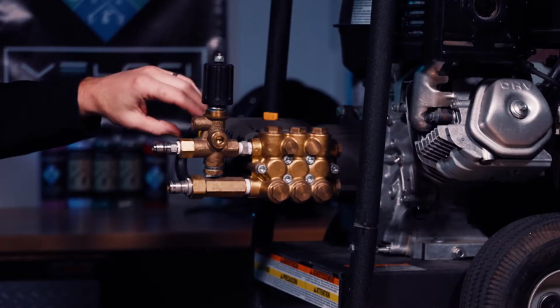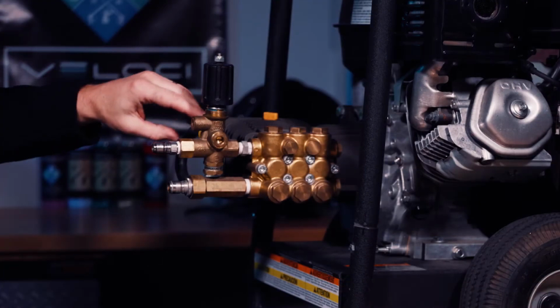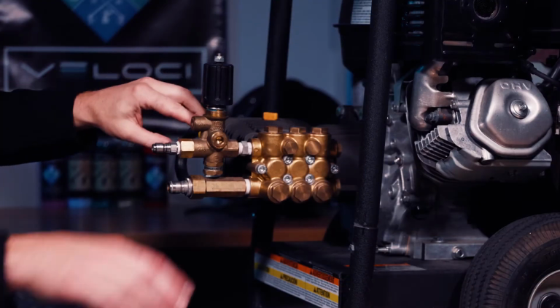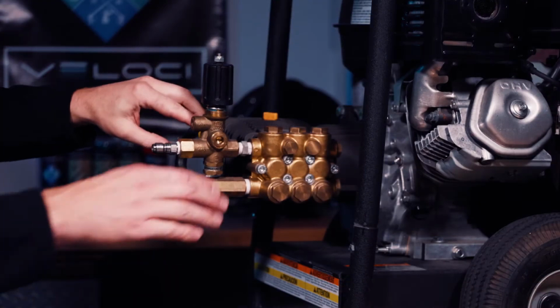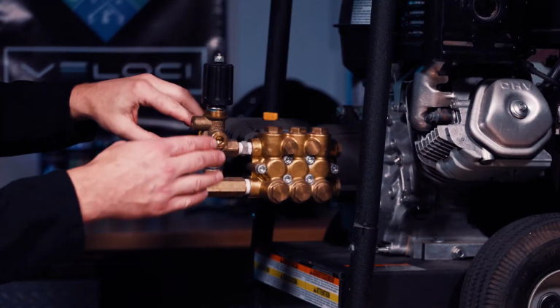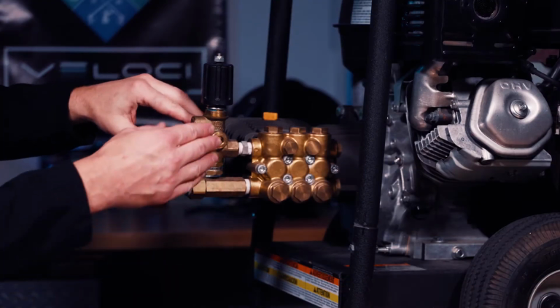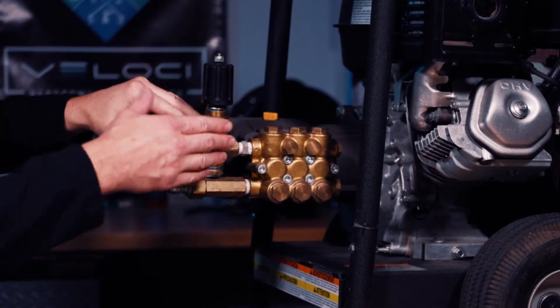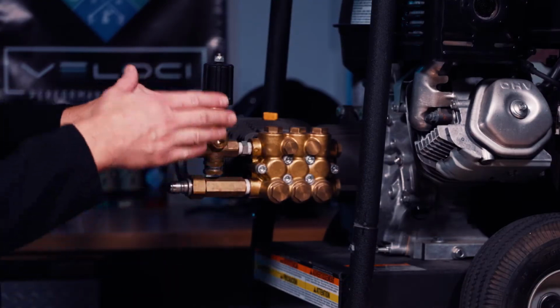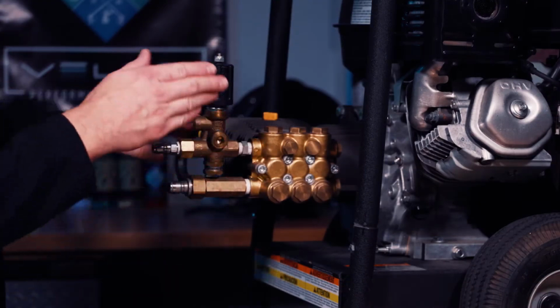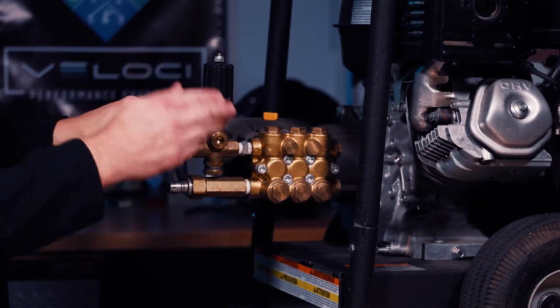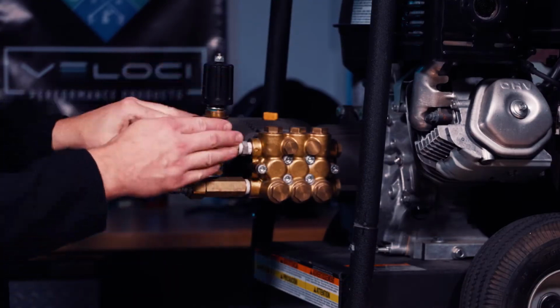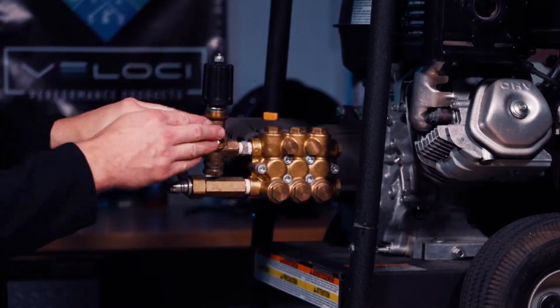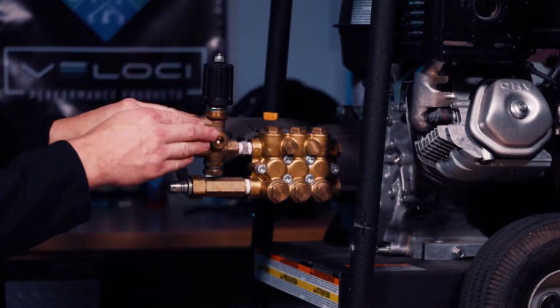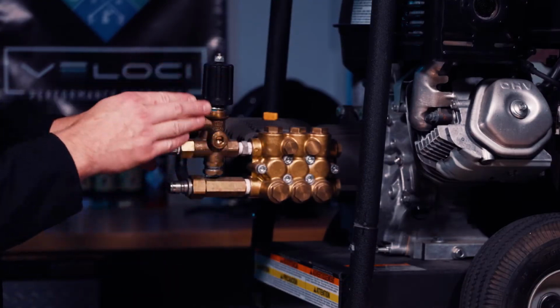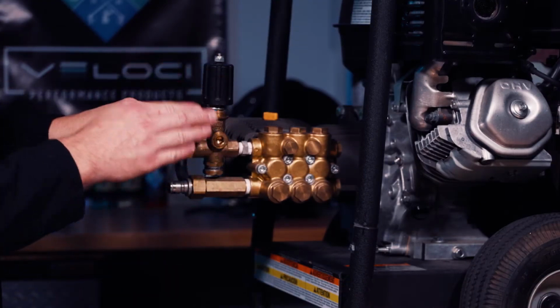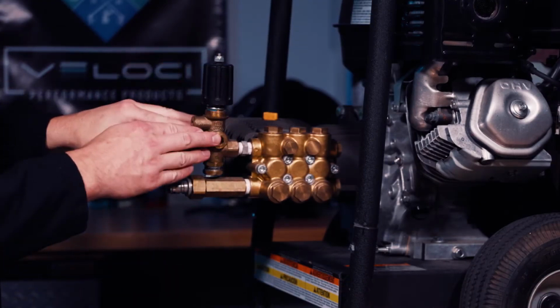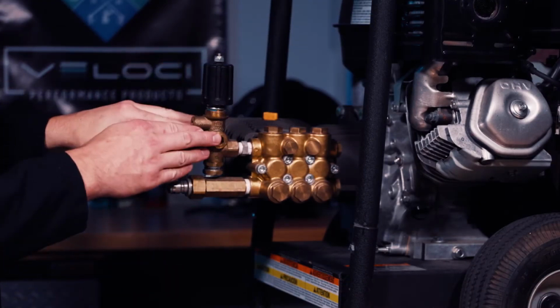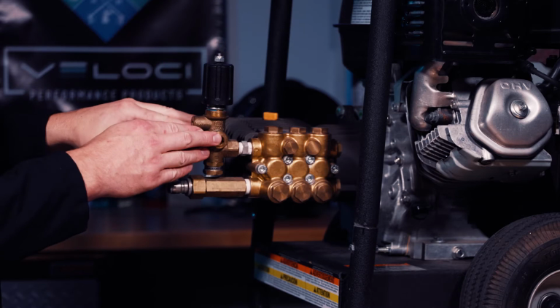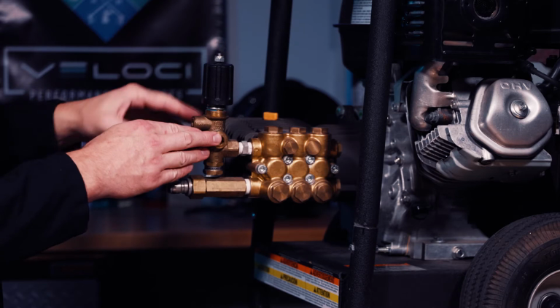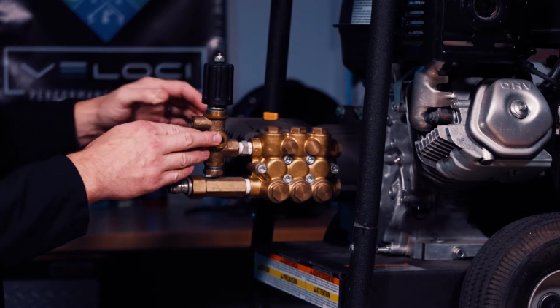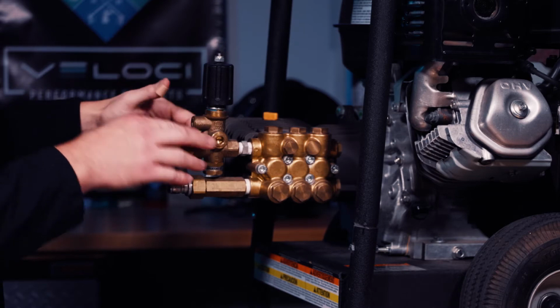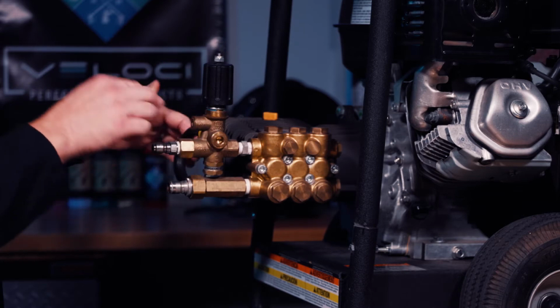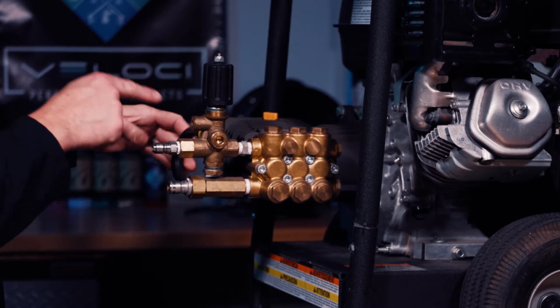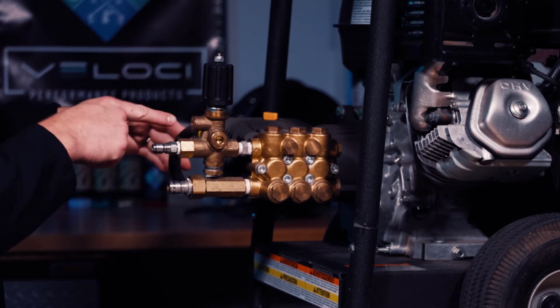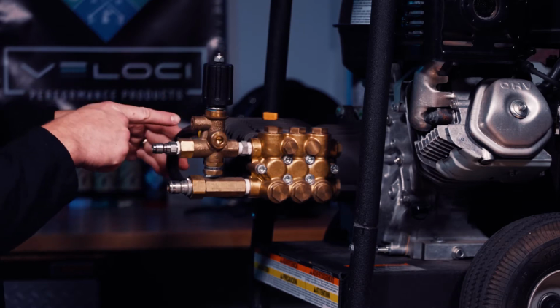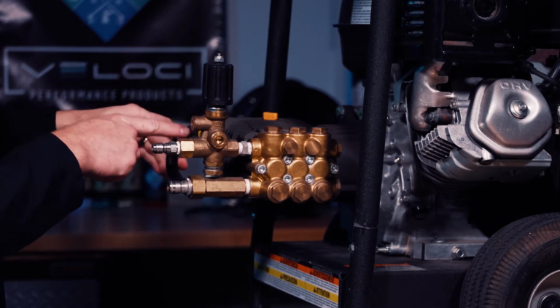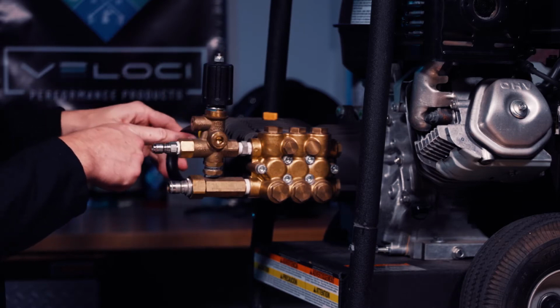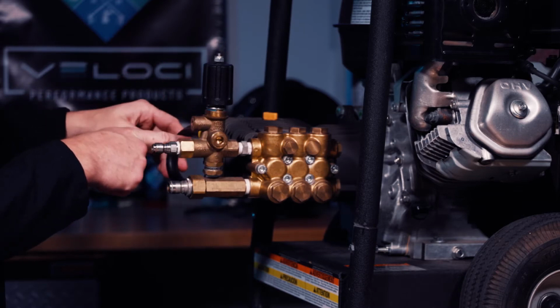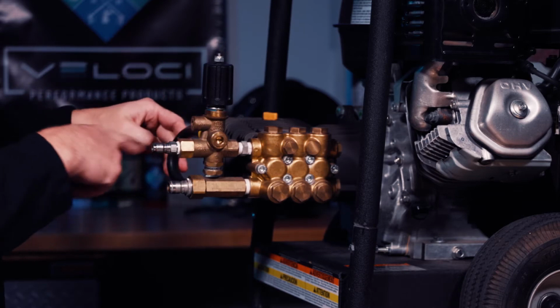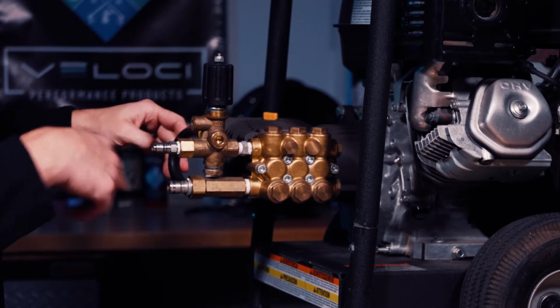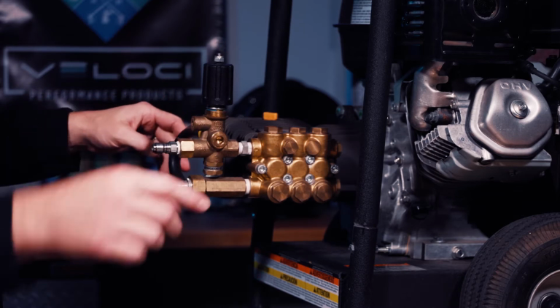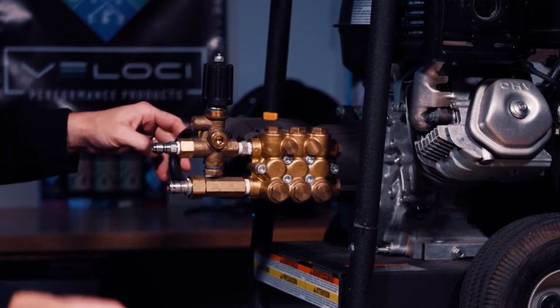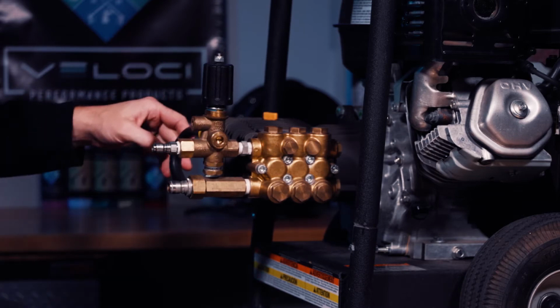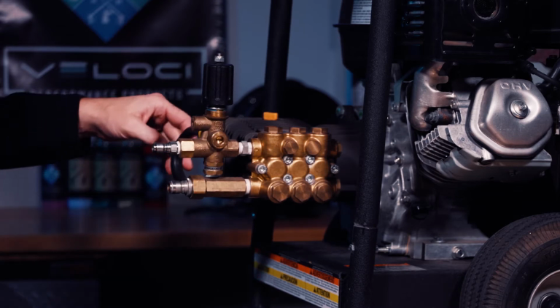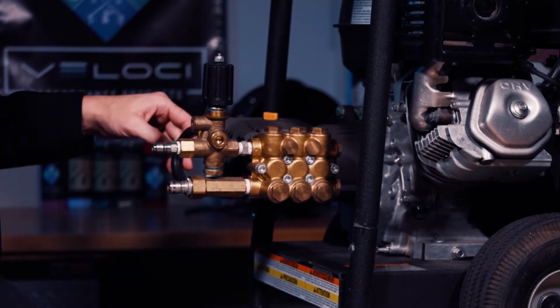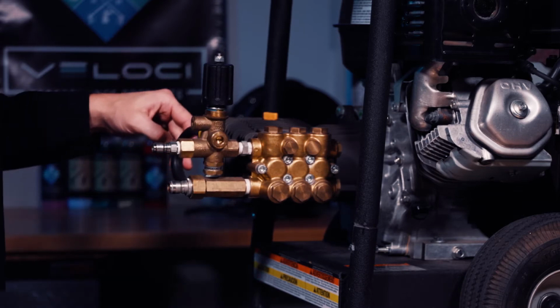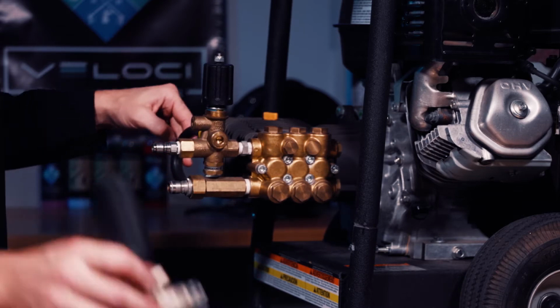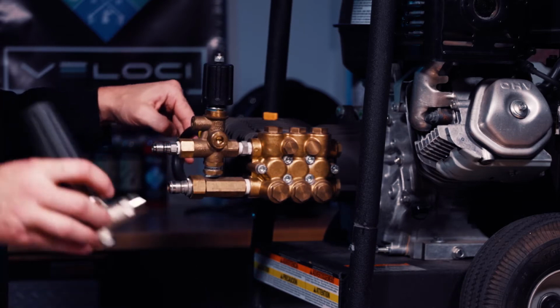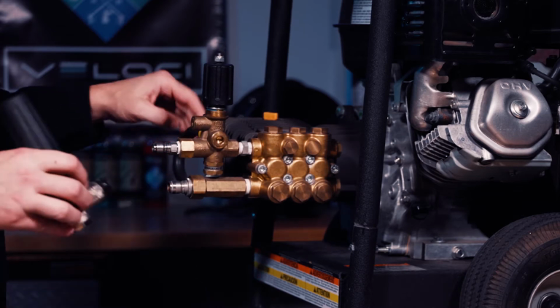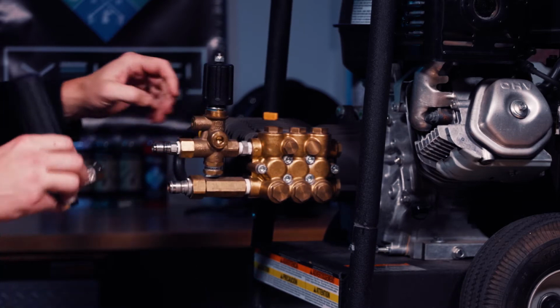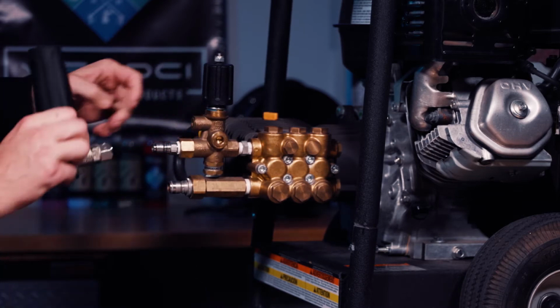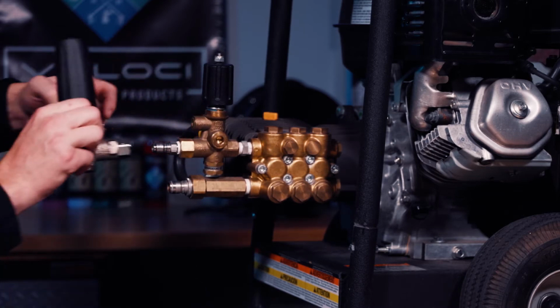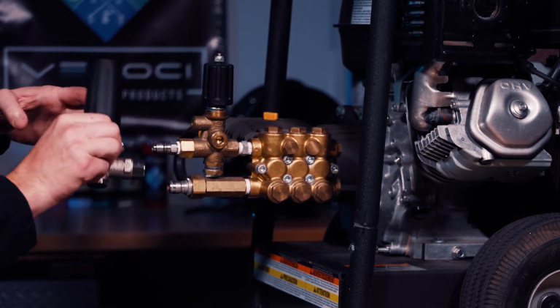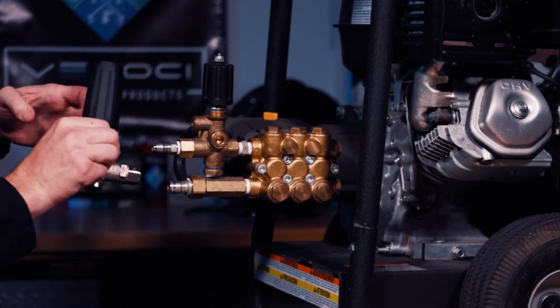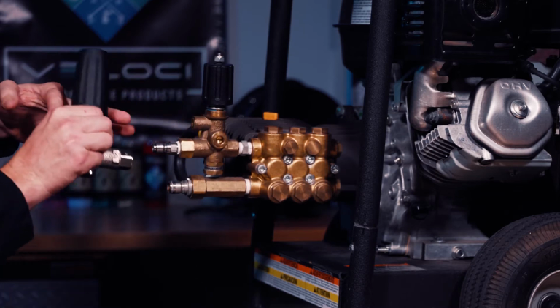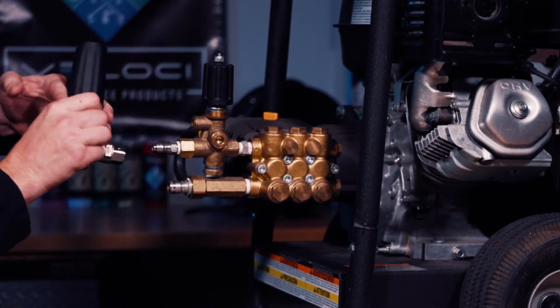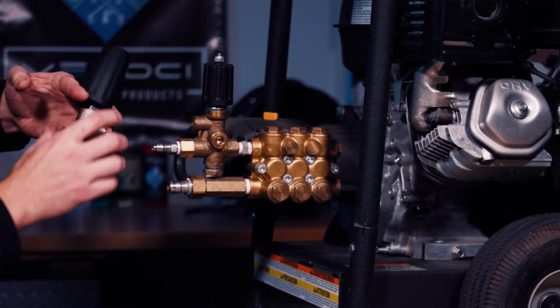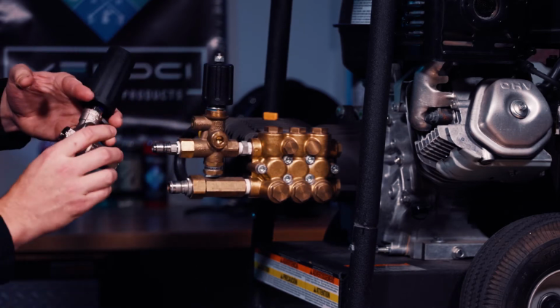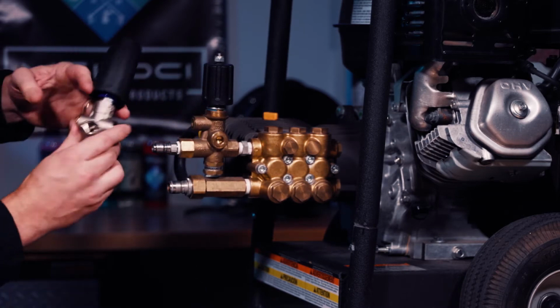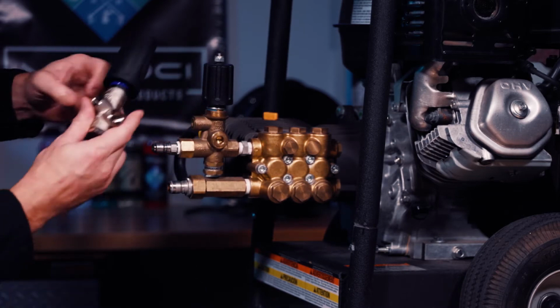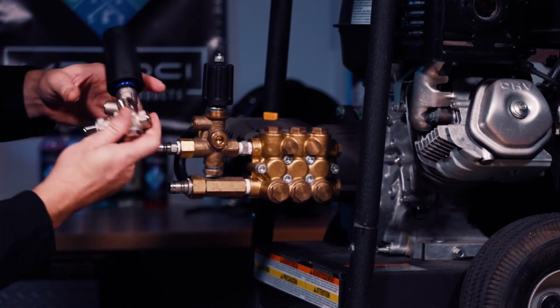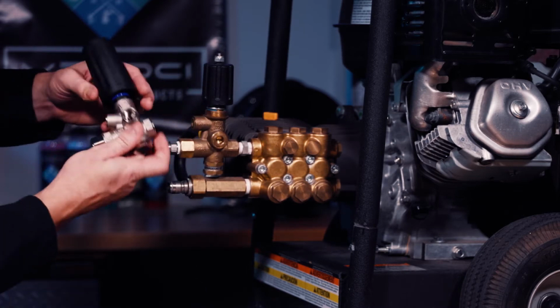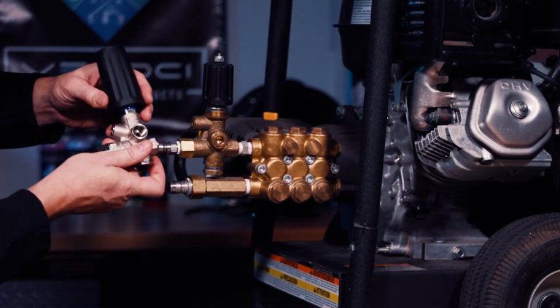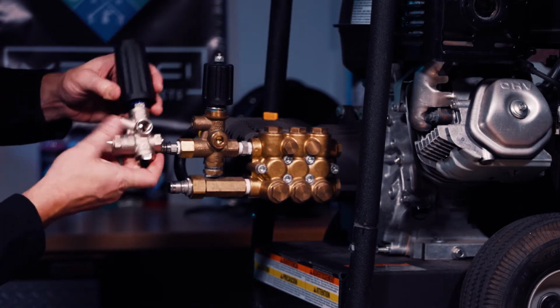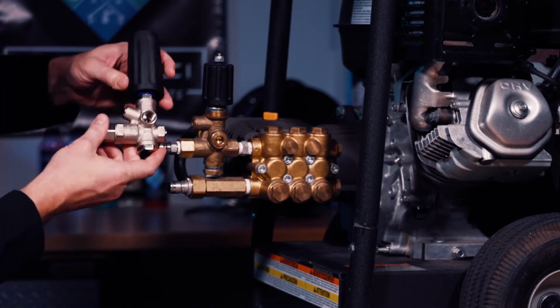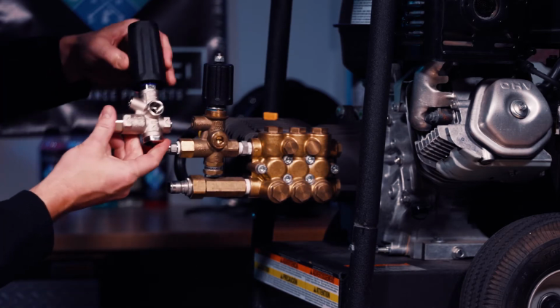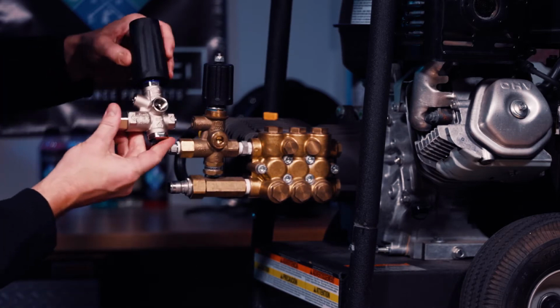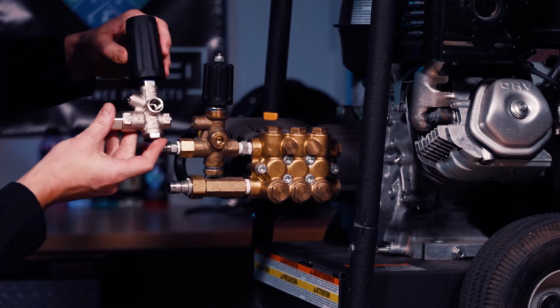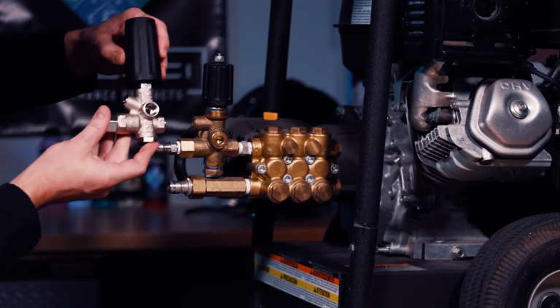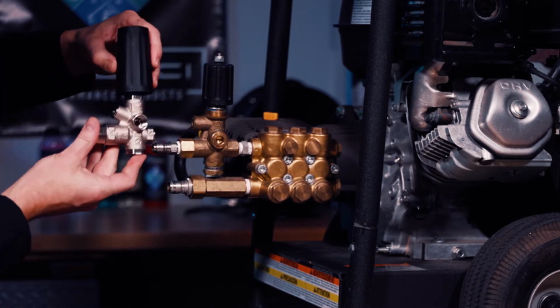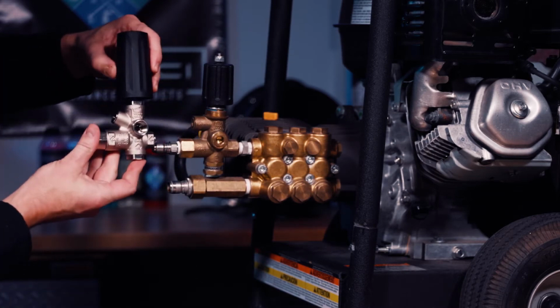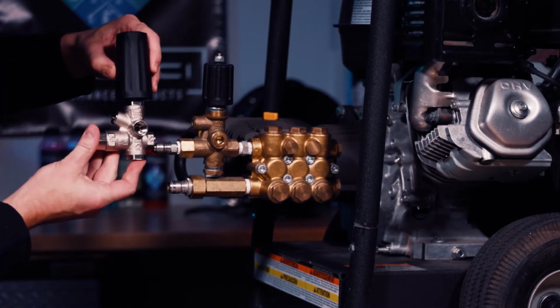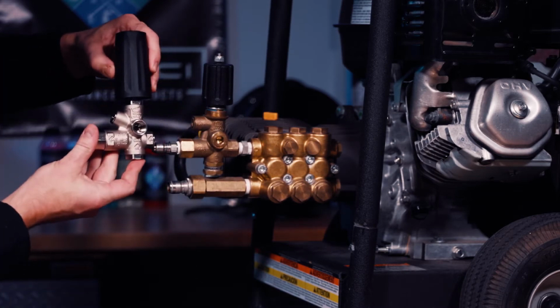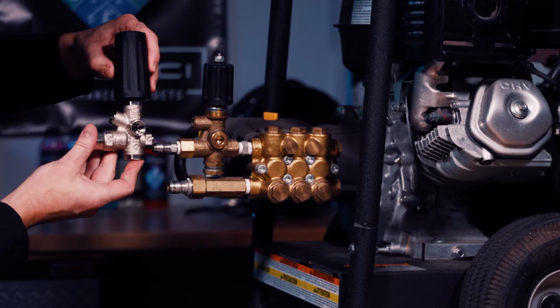So what we're going to do is swap out this entire unloader with bypass for the new BRV, and it's going to go on just like this.